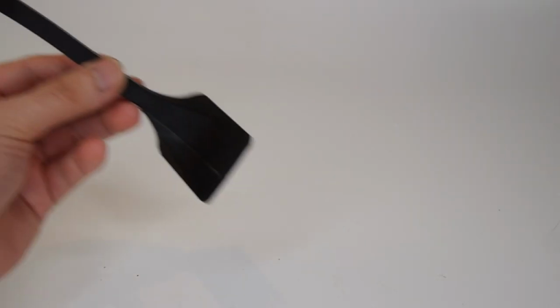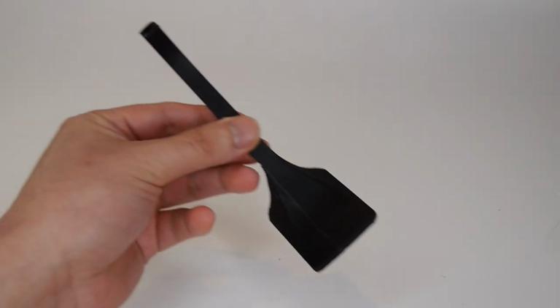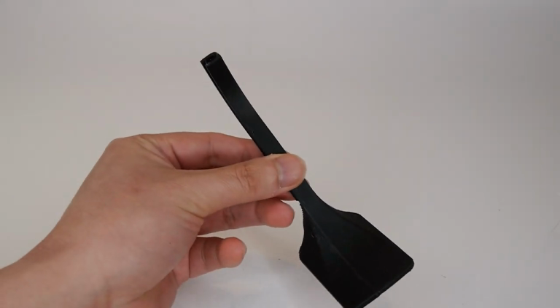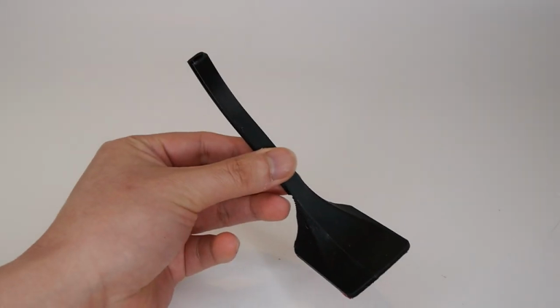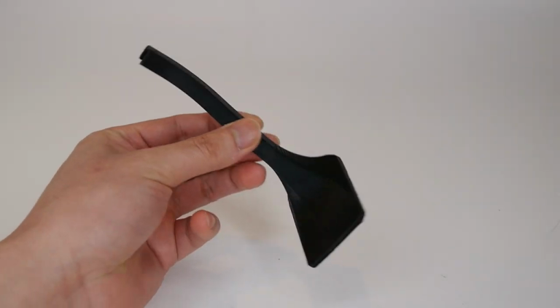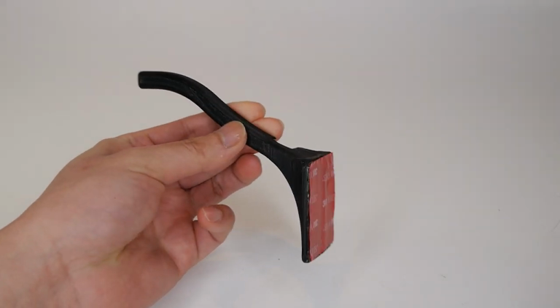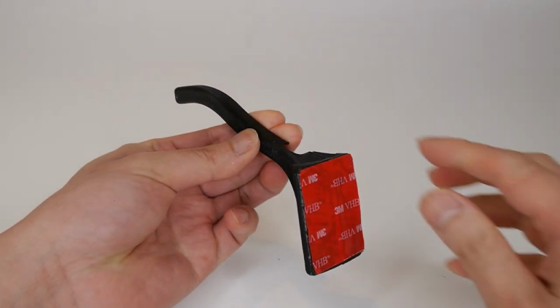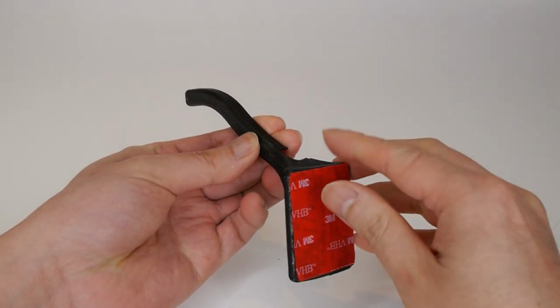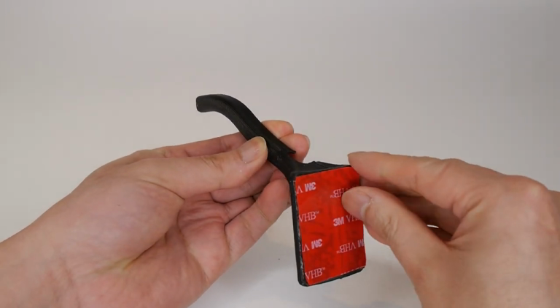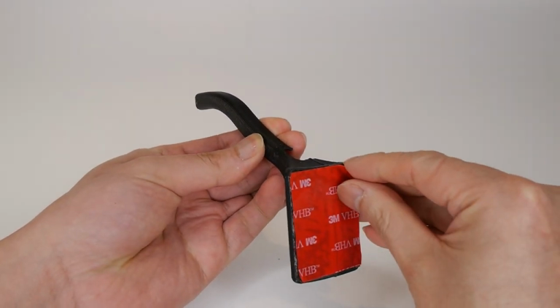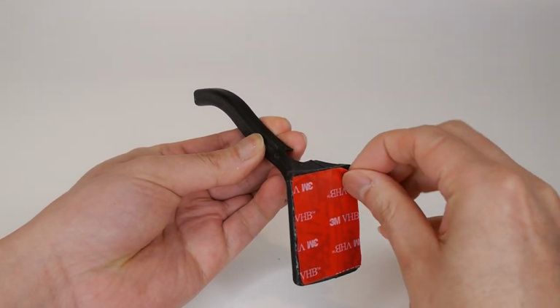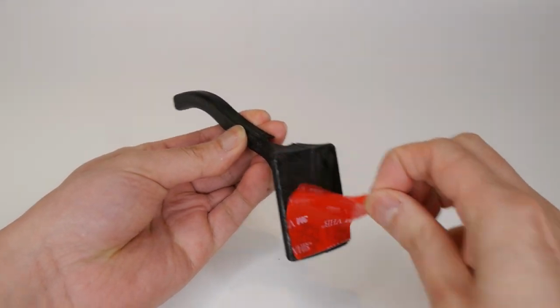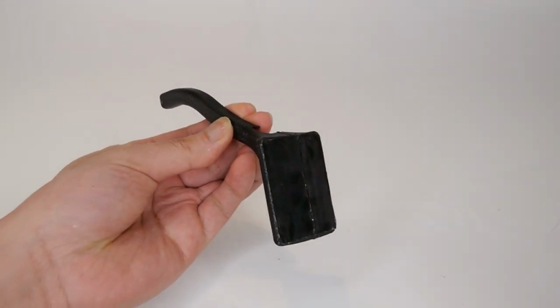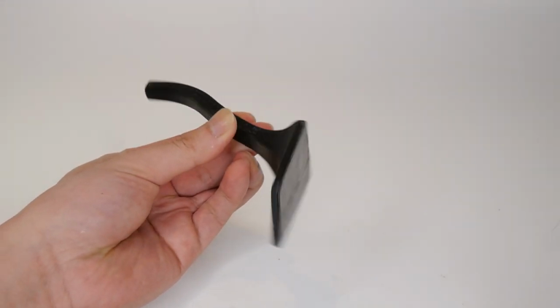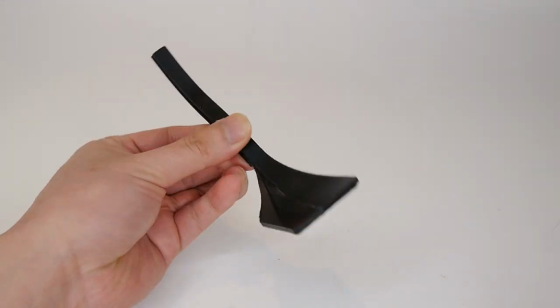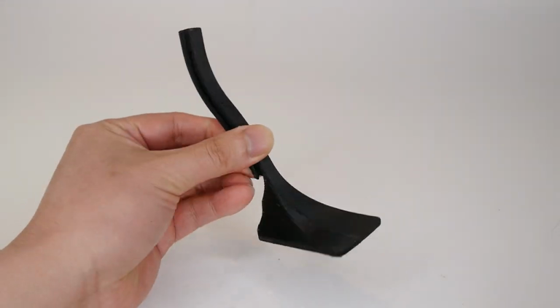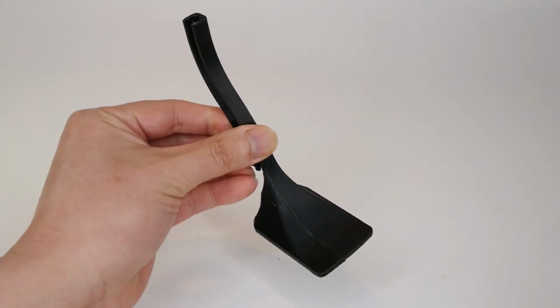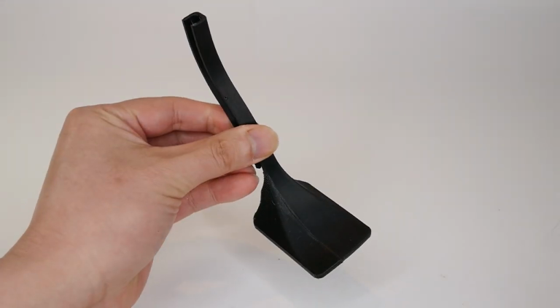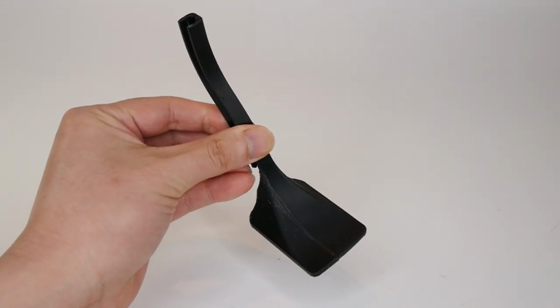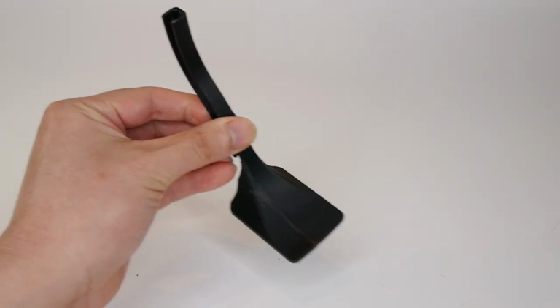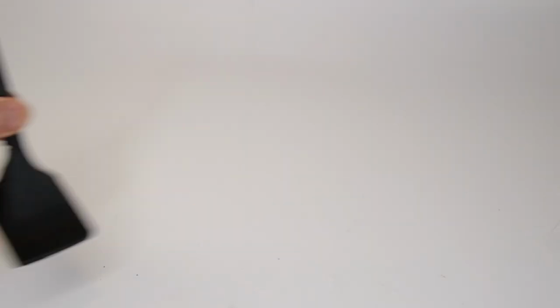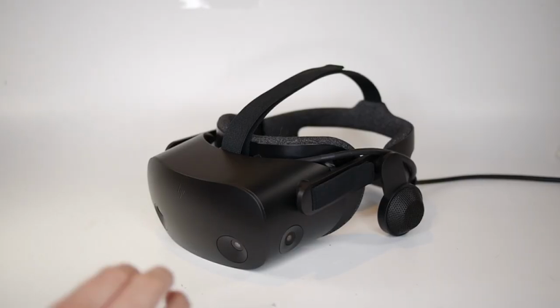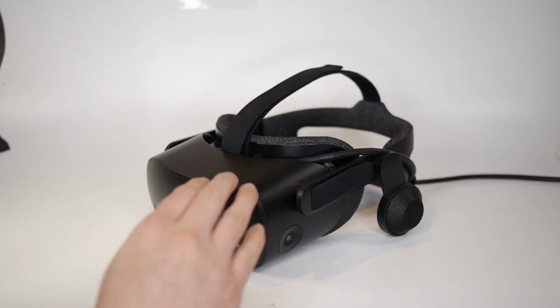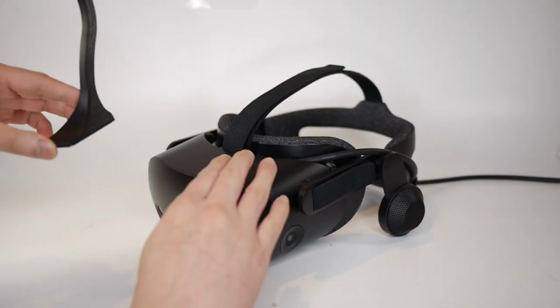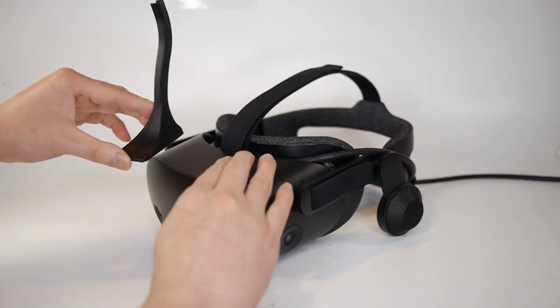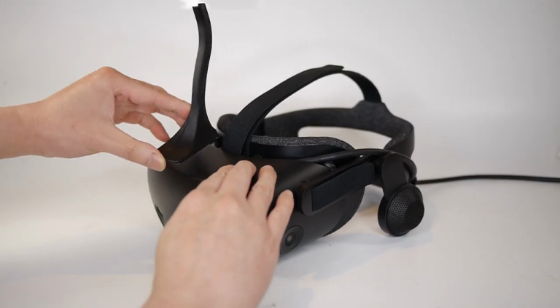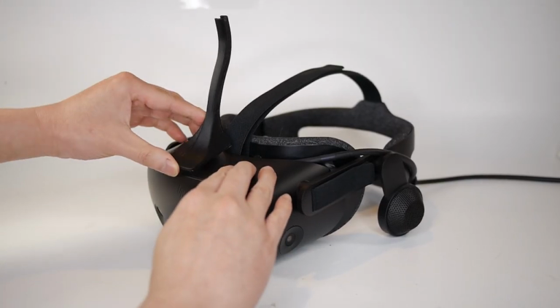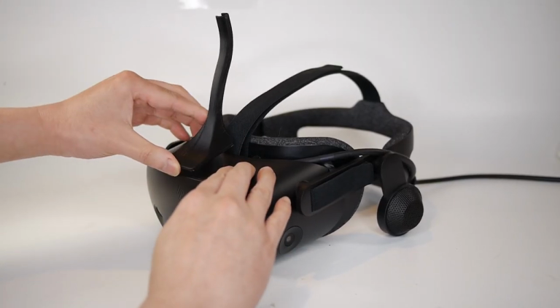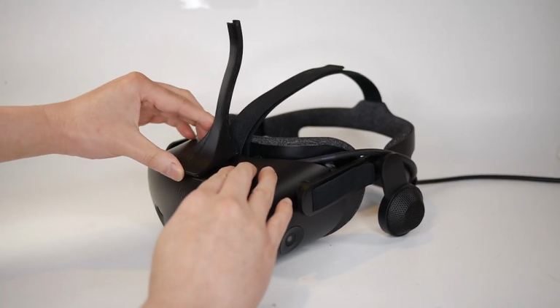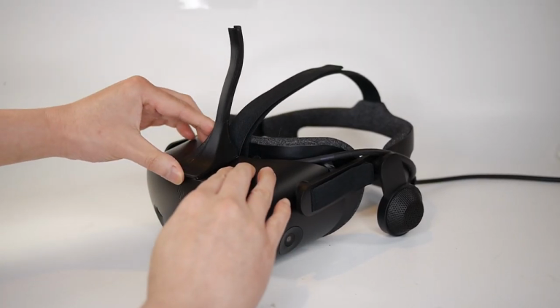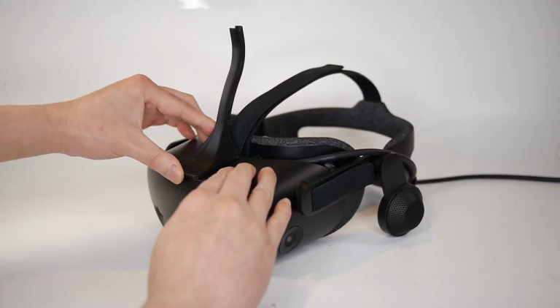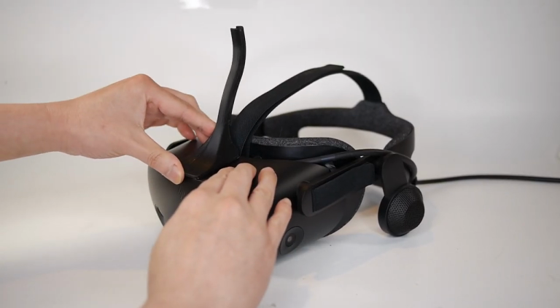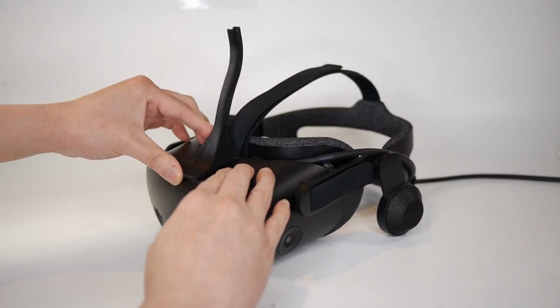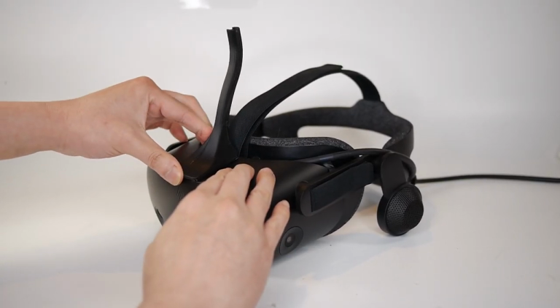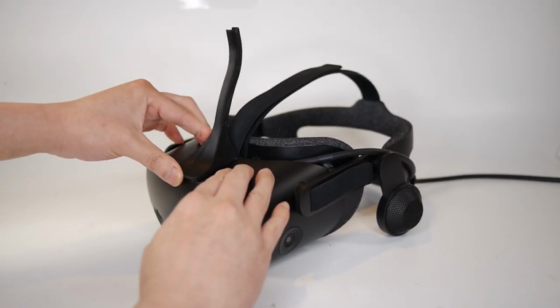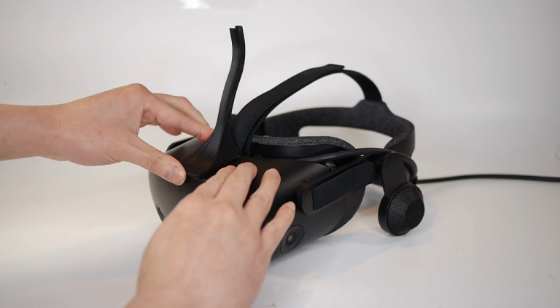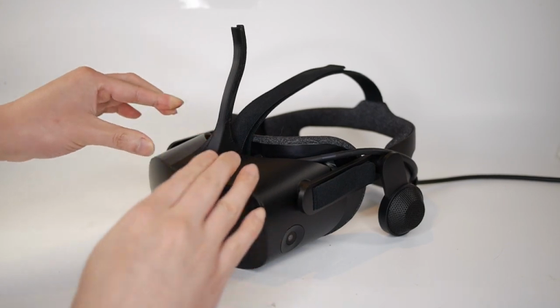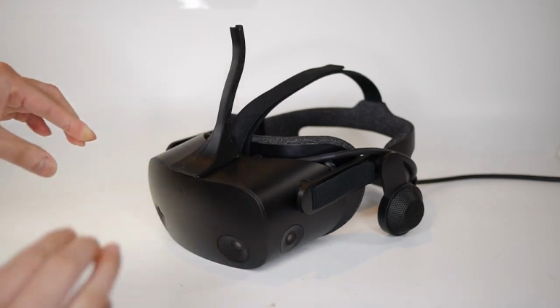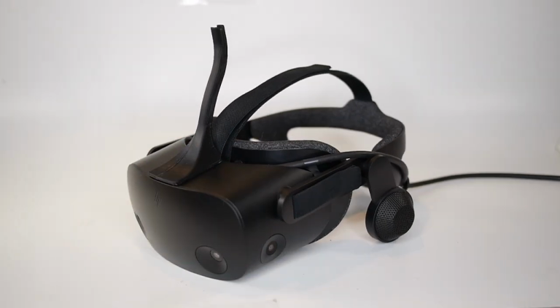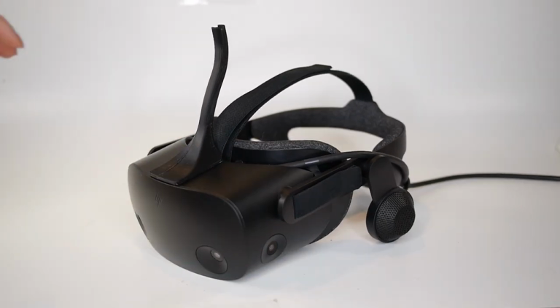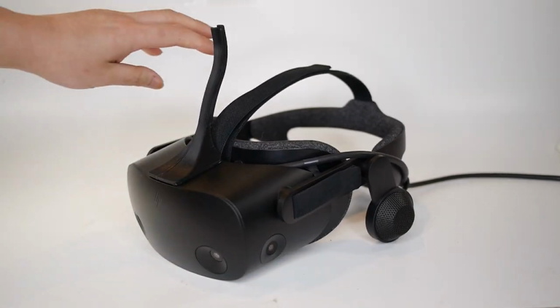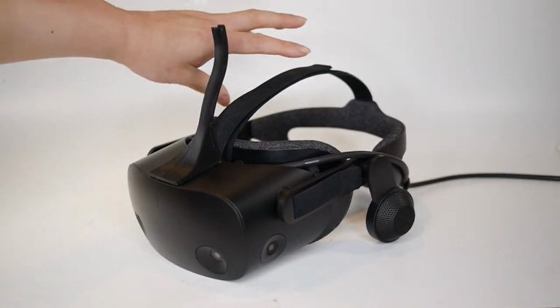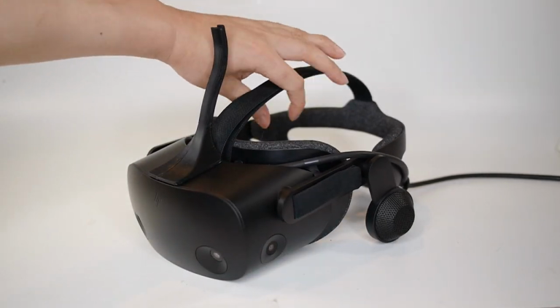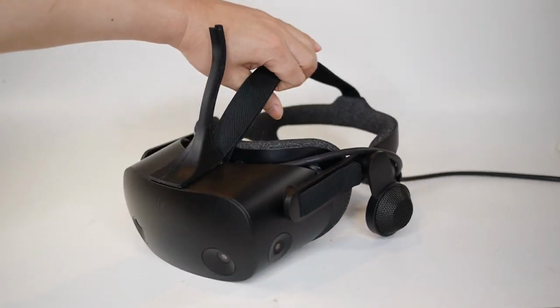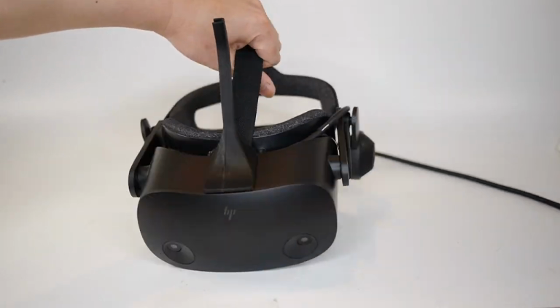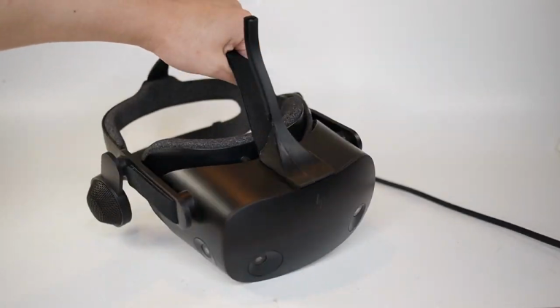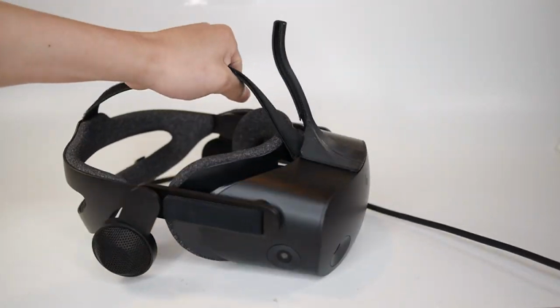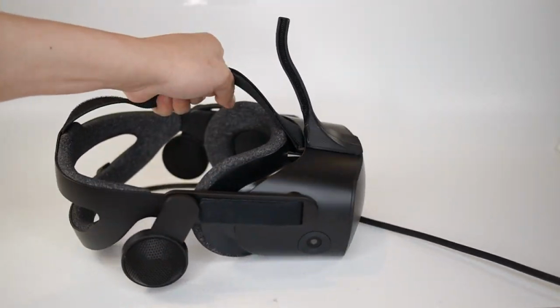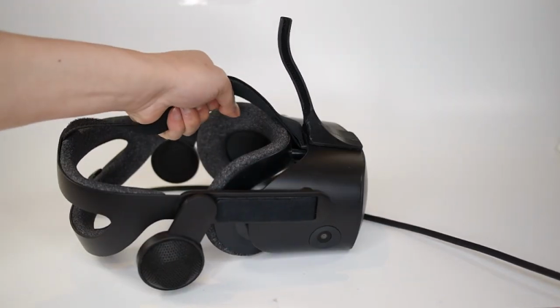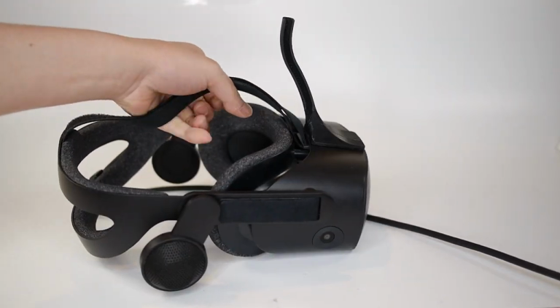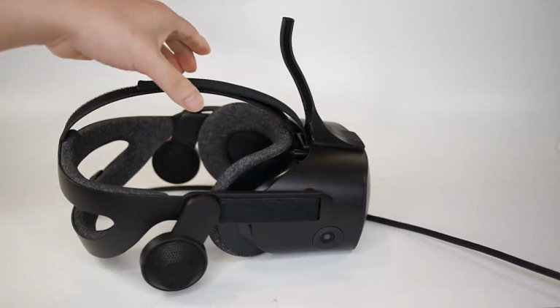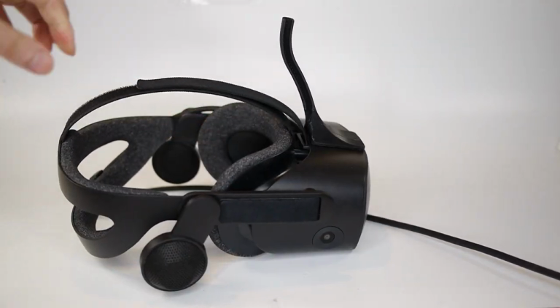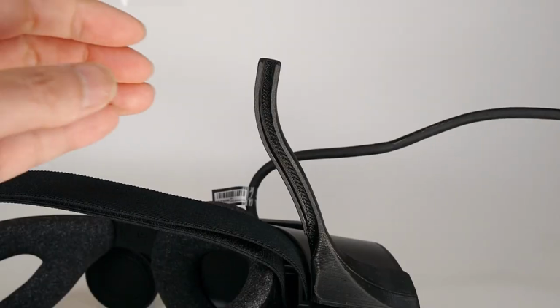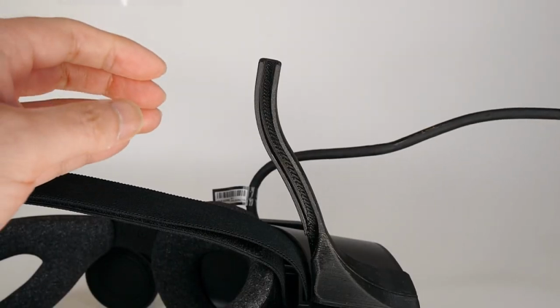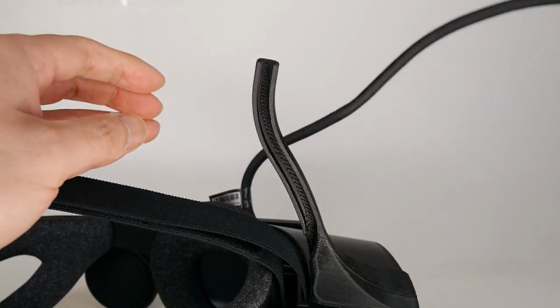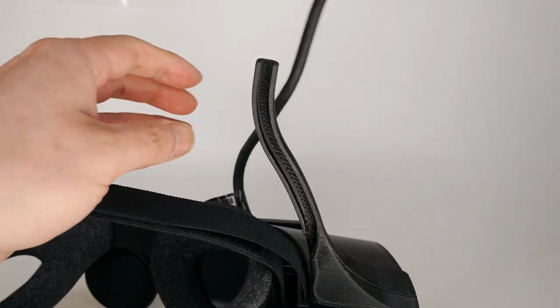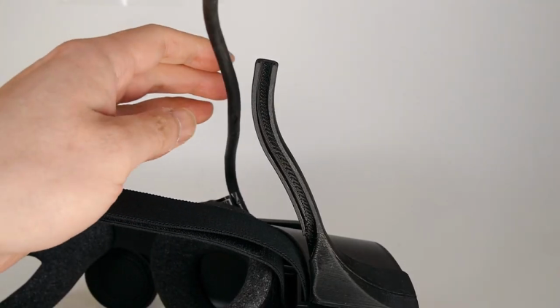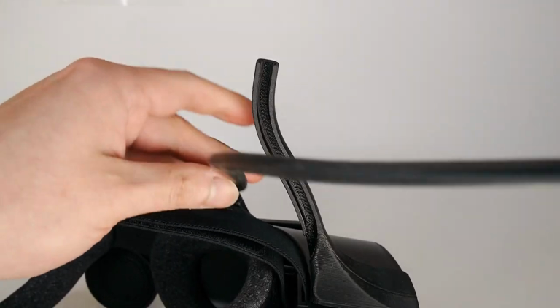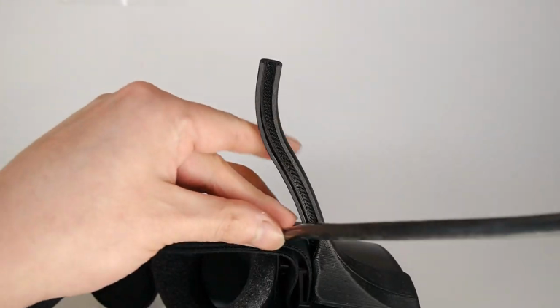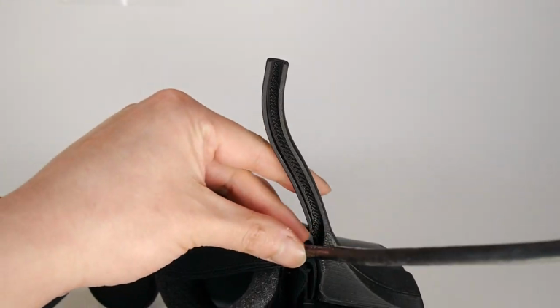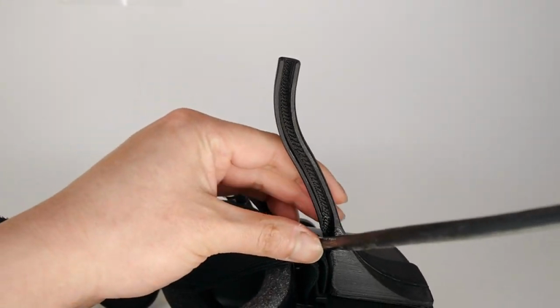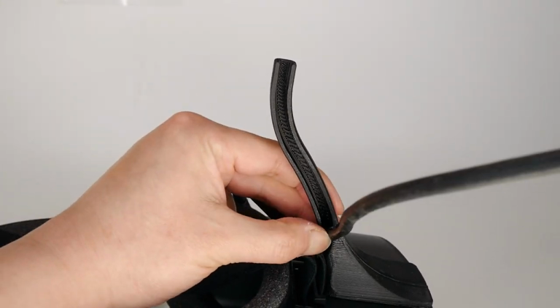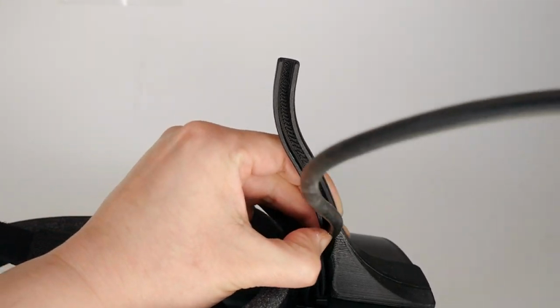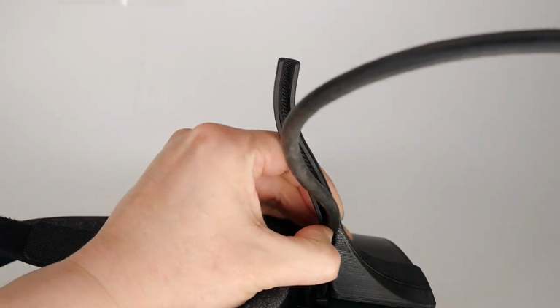First, unclip the cable from the headset. Then firmly attach the horn and route the cable inside.